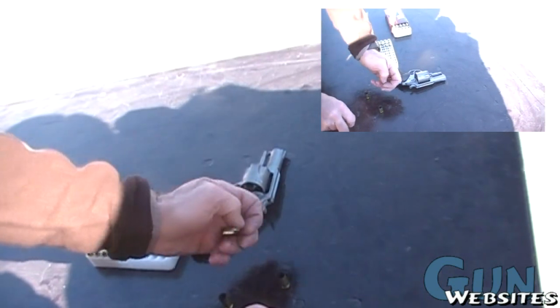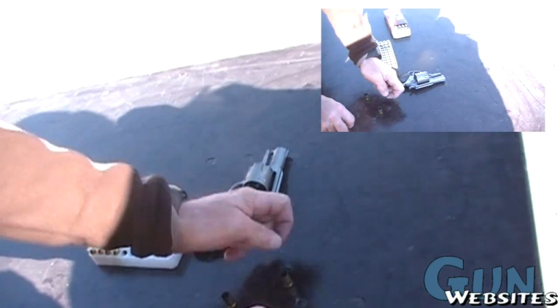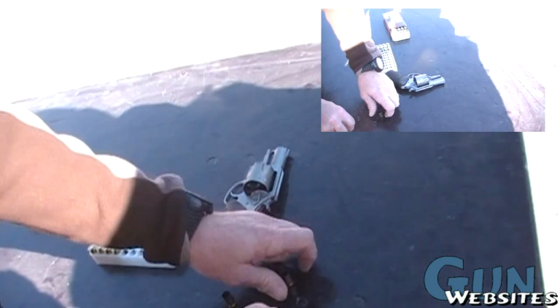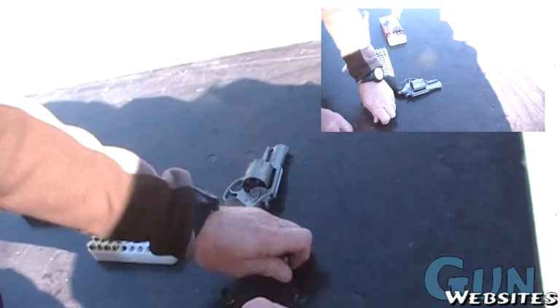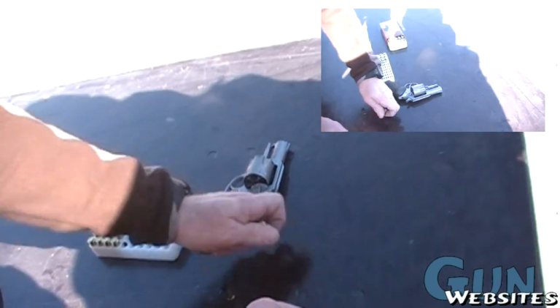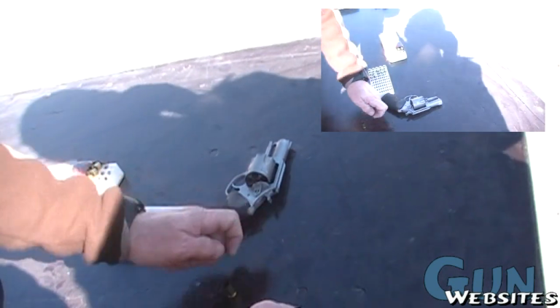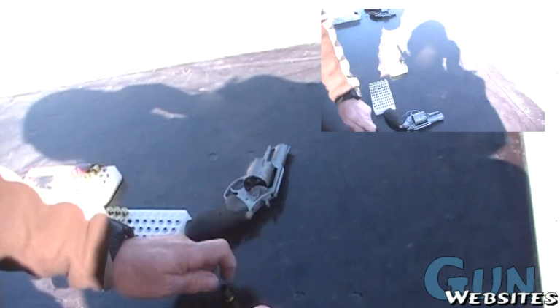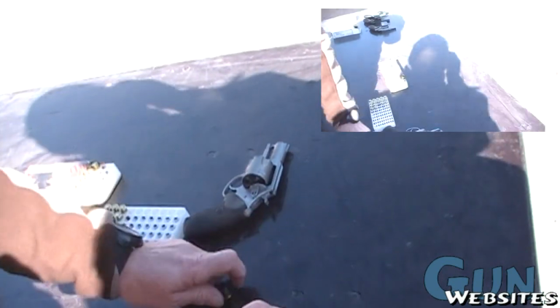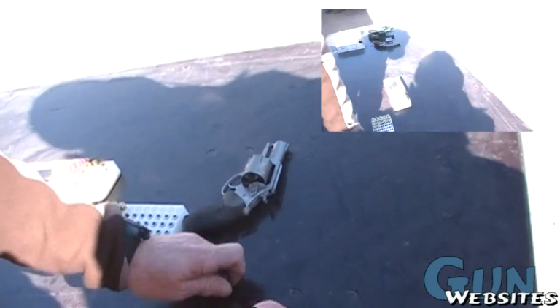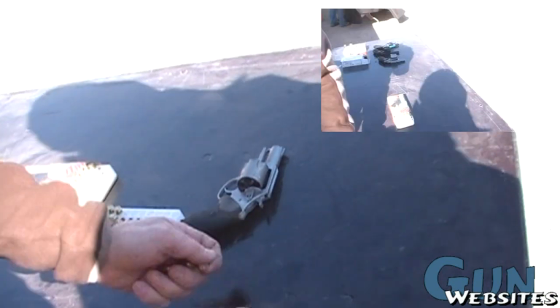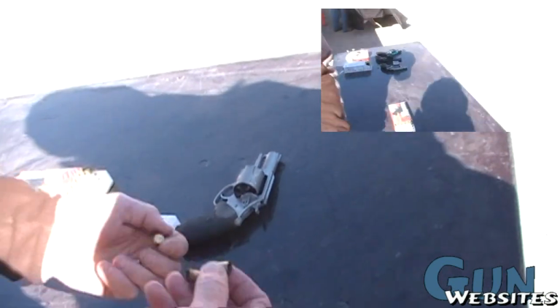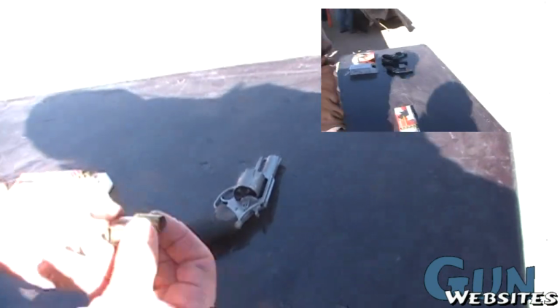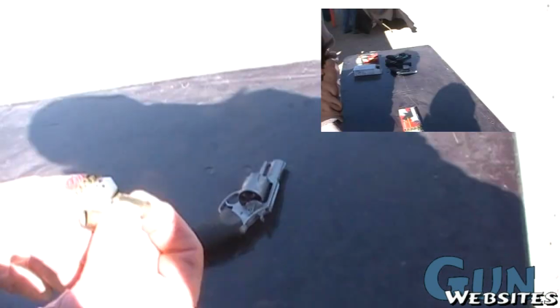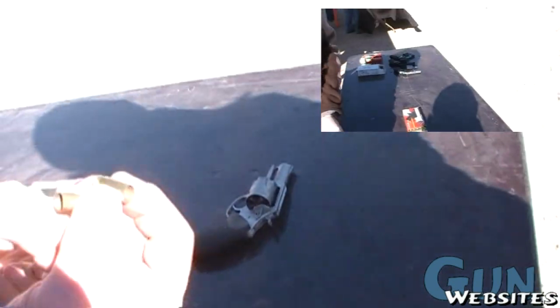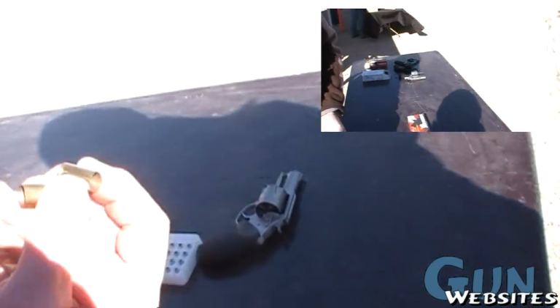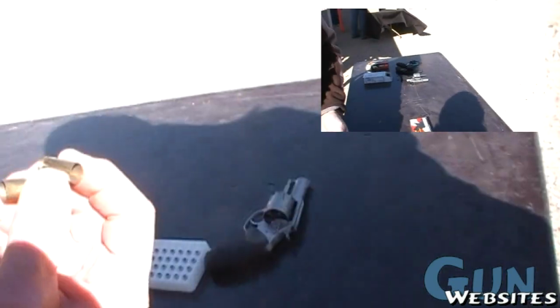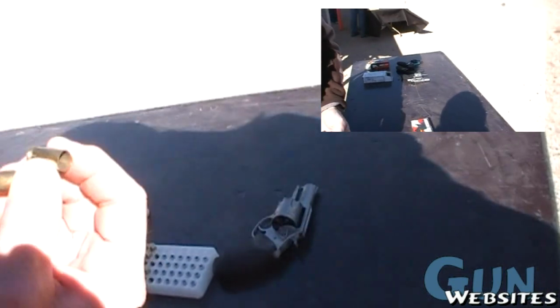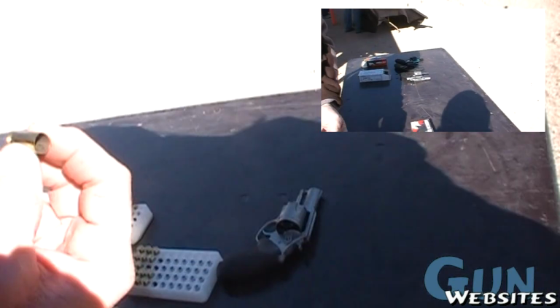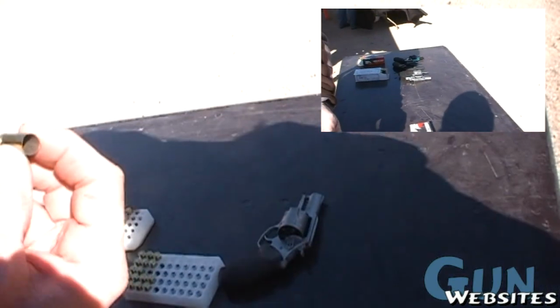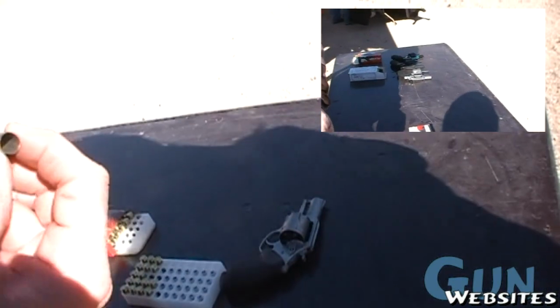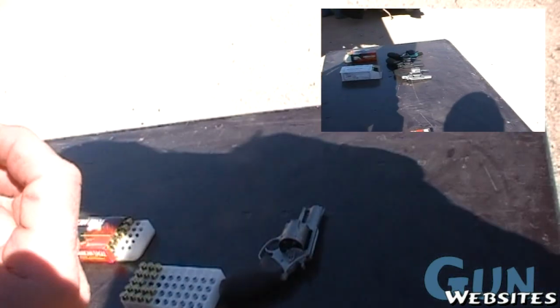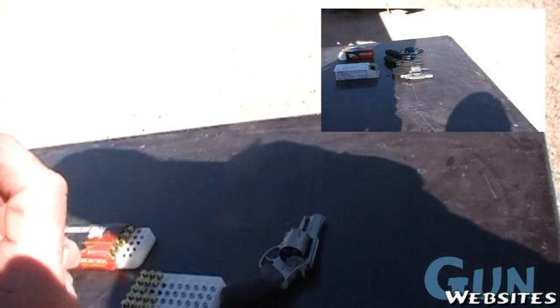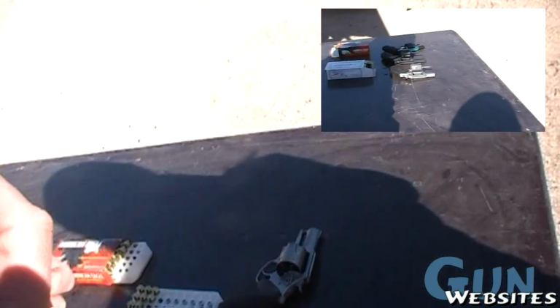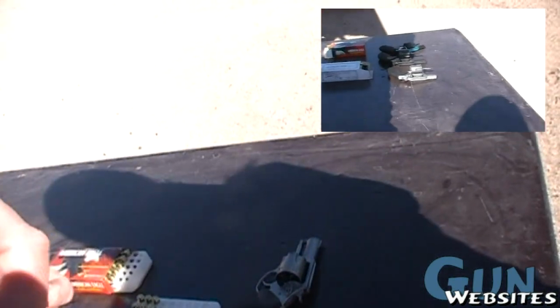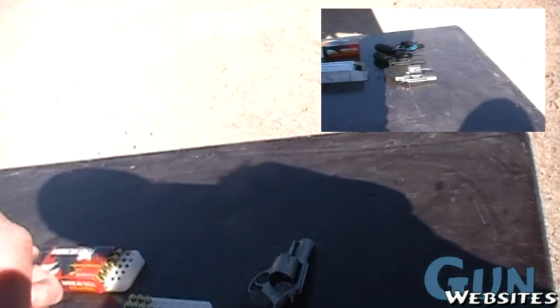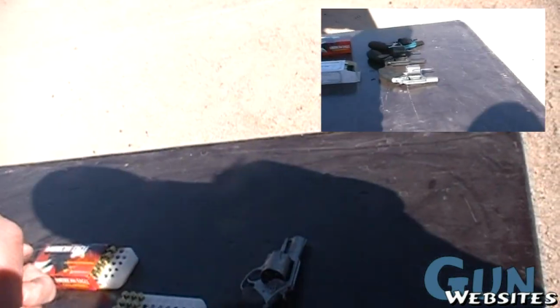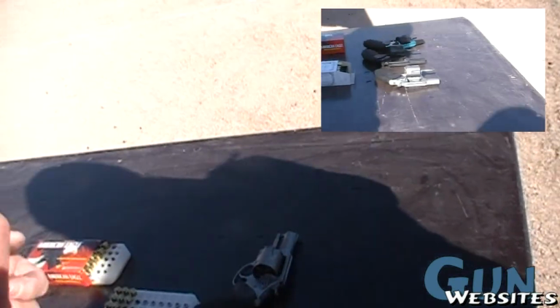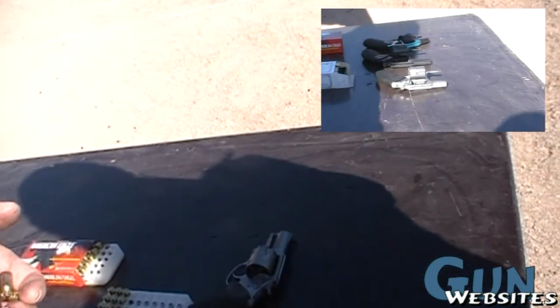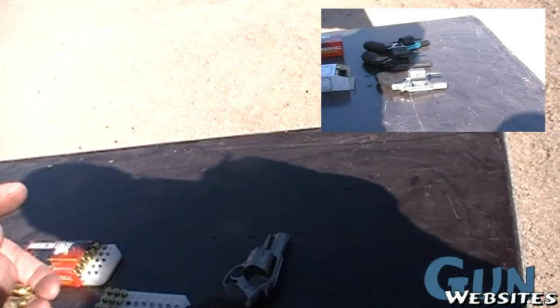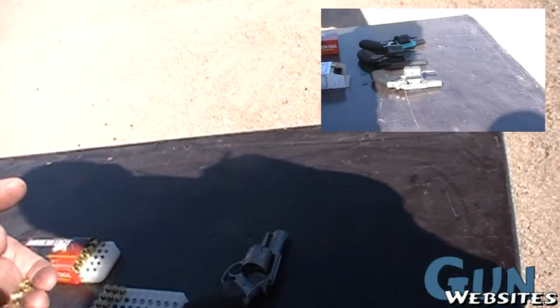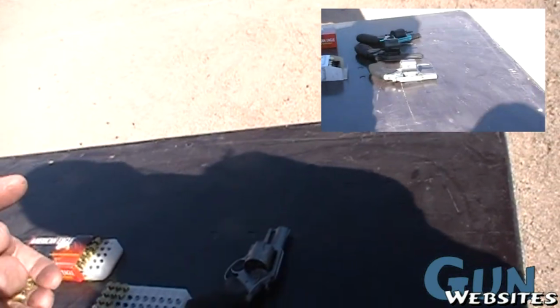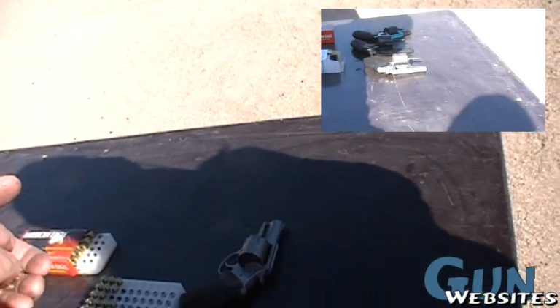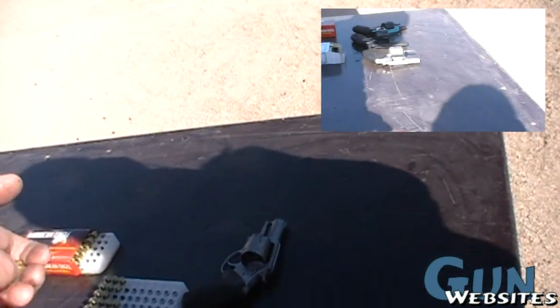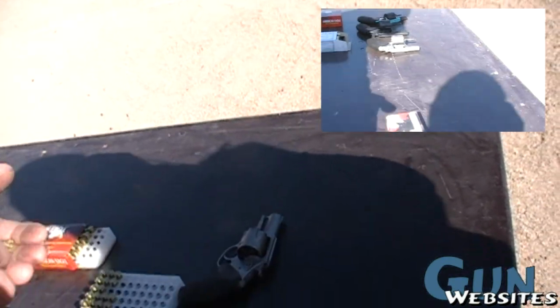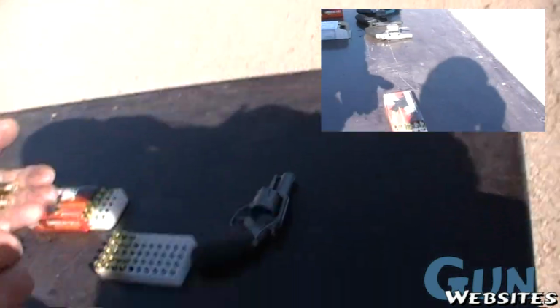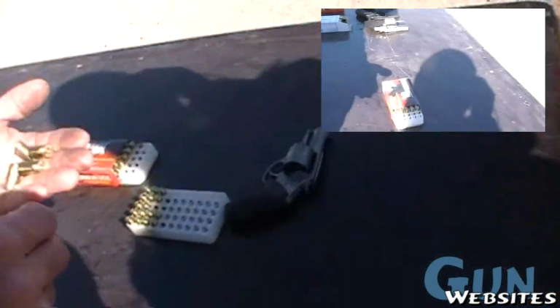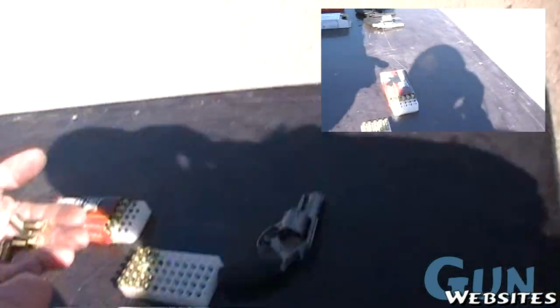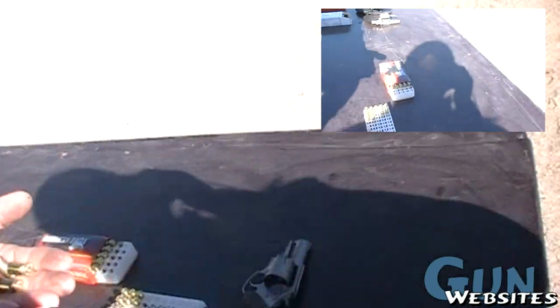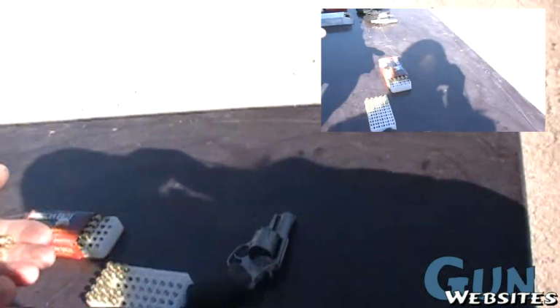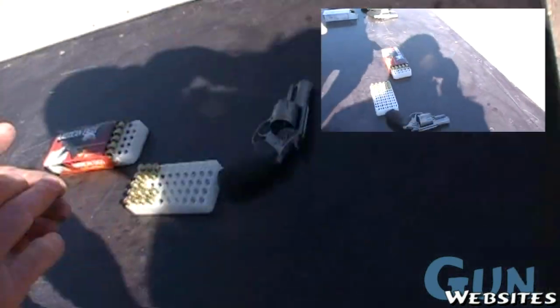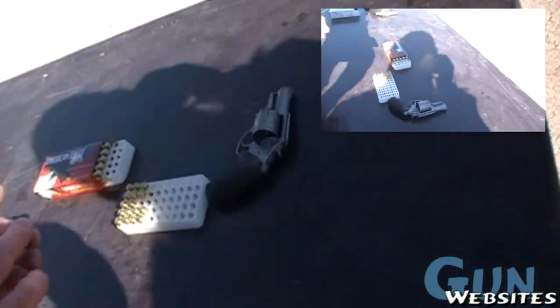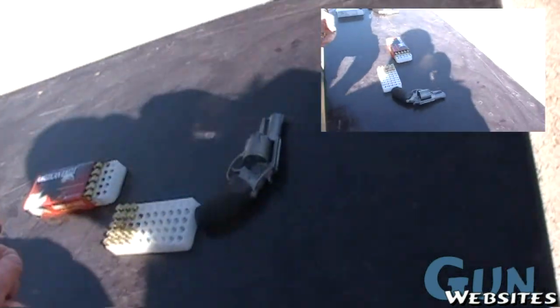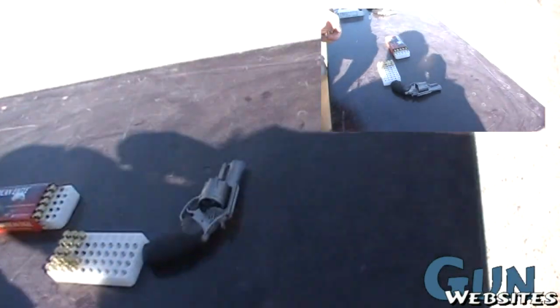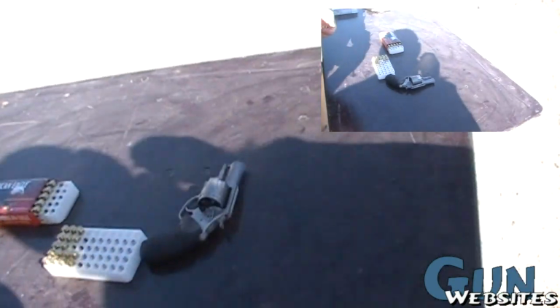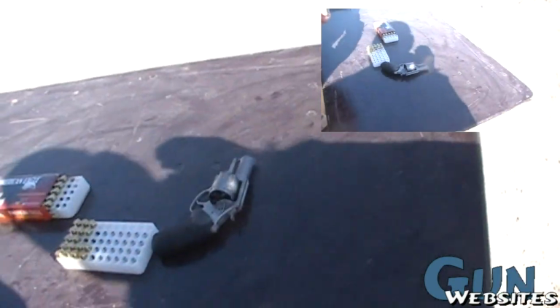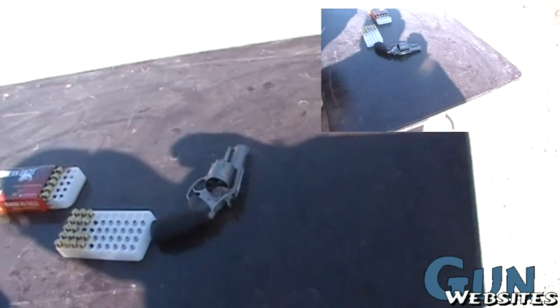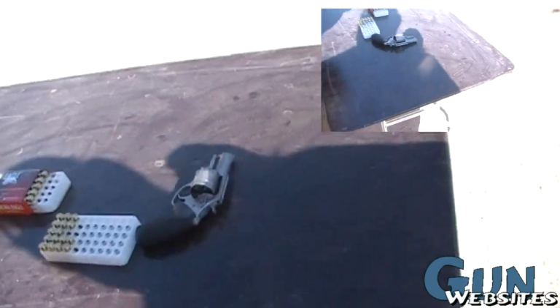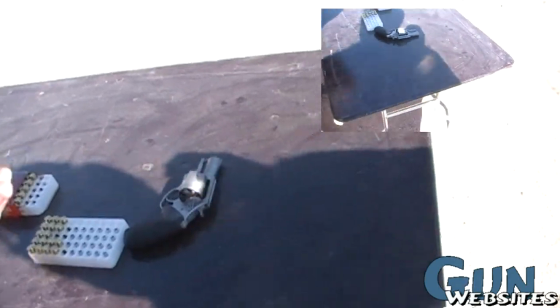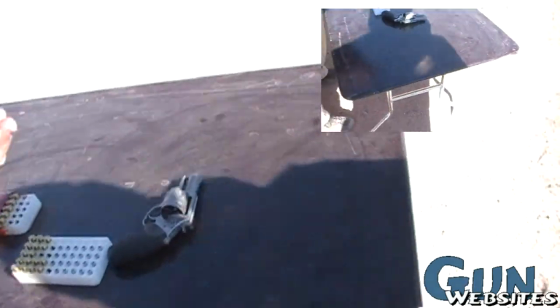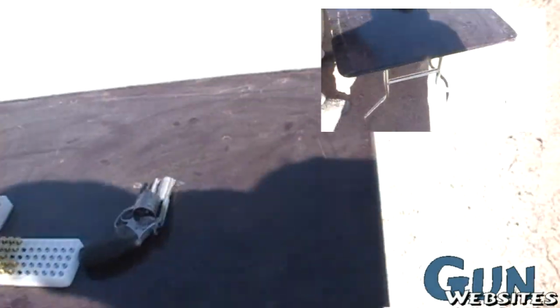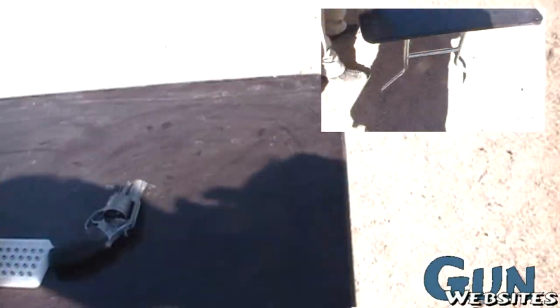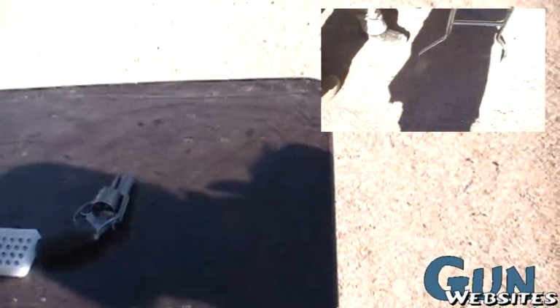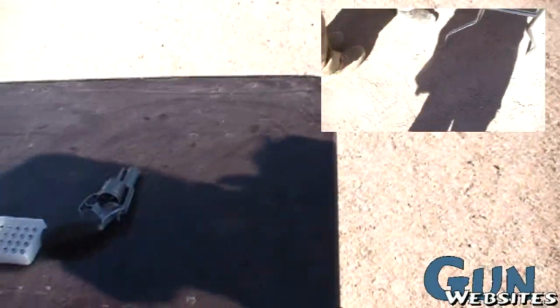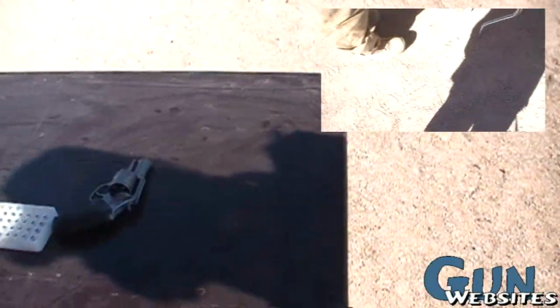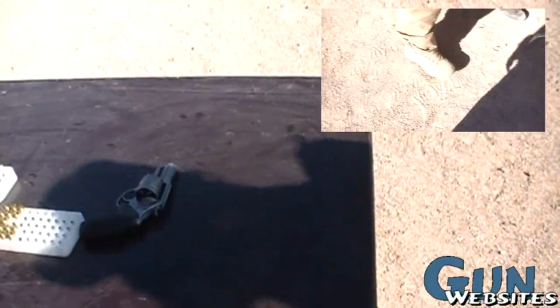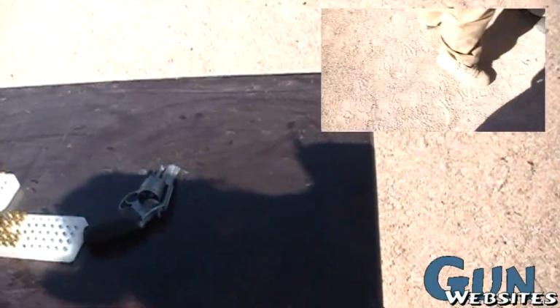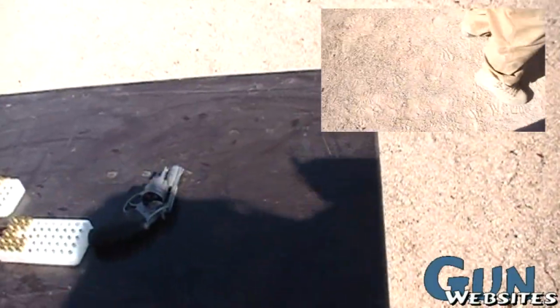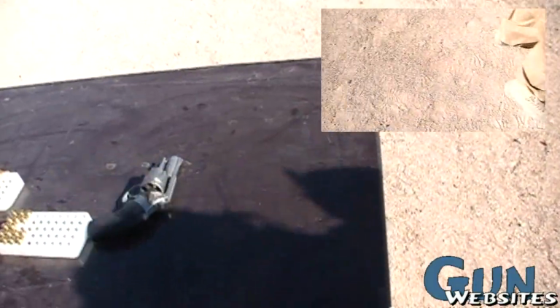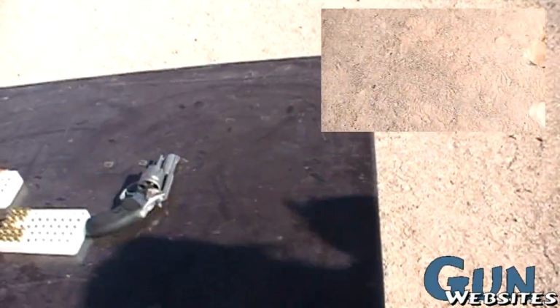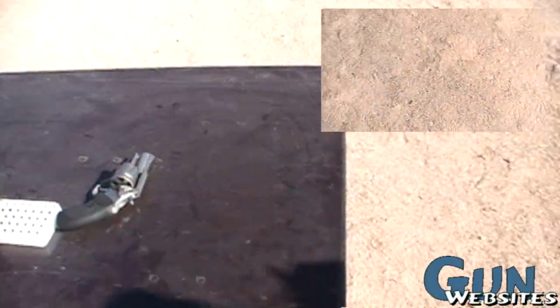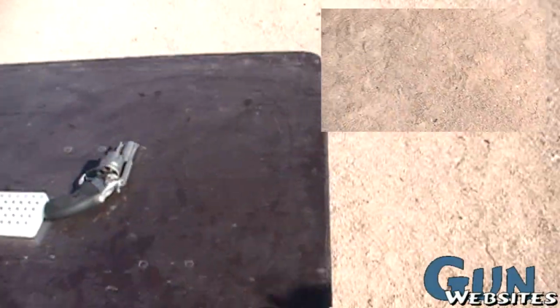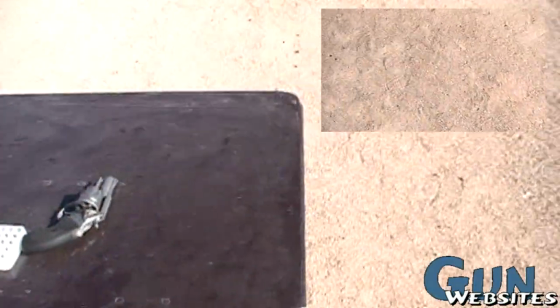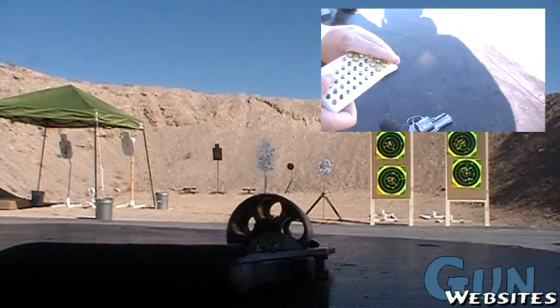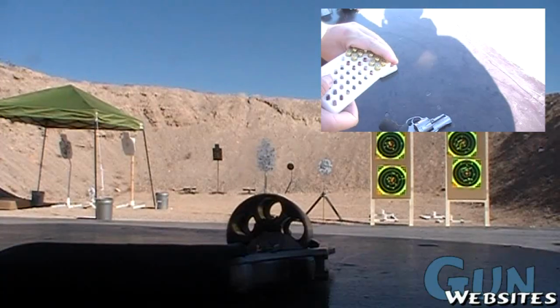It's funny to see a rimless cartridge in a revolver. Like you say, without little clips. It is nice. Fabulous.